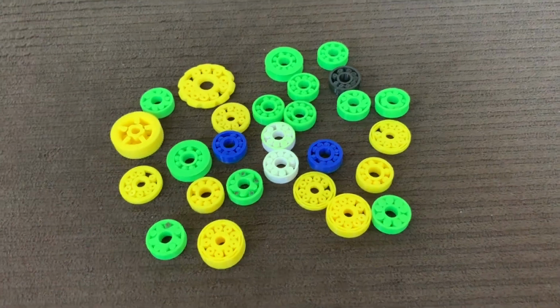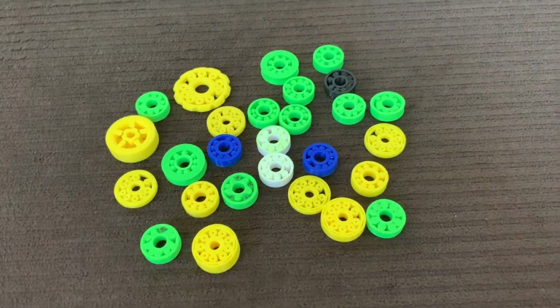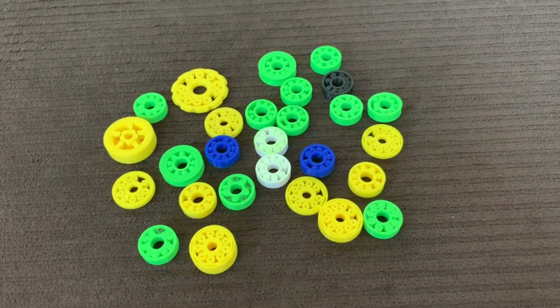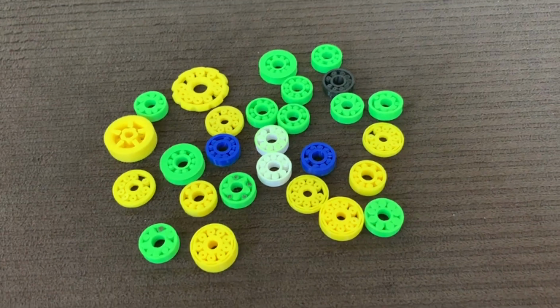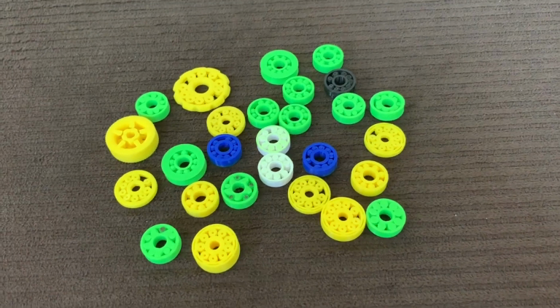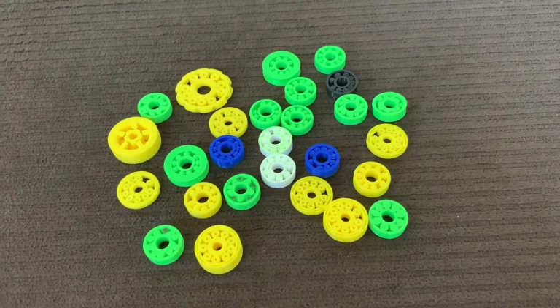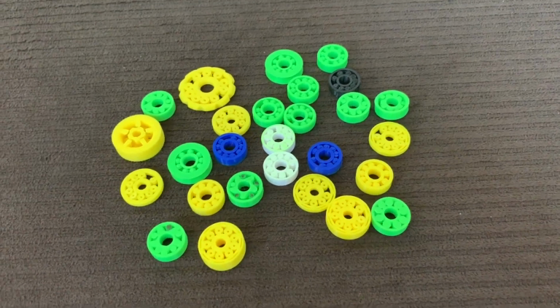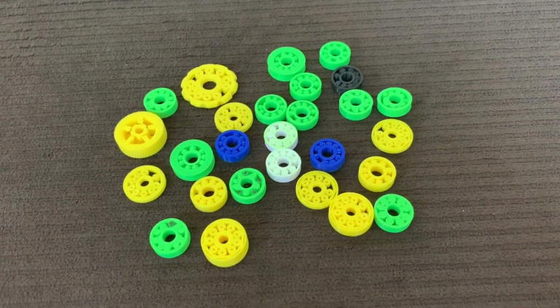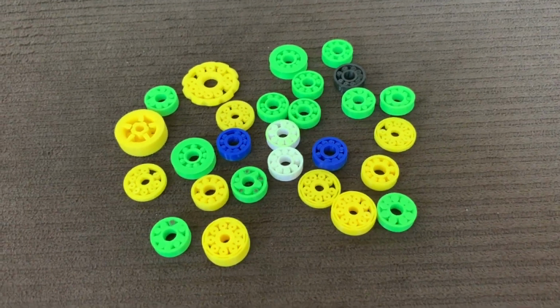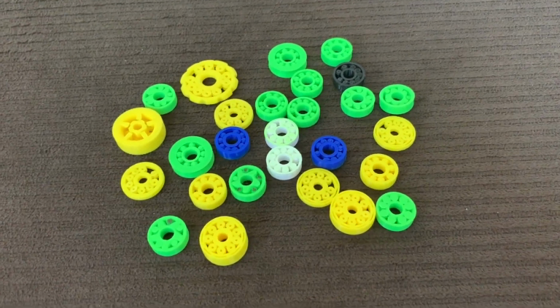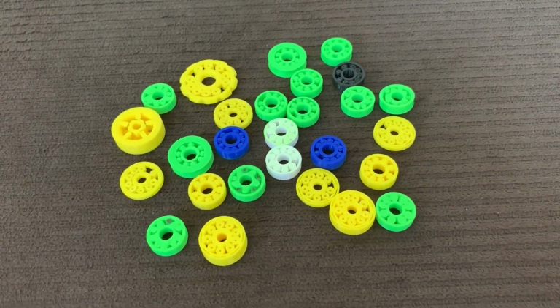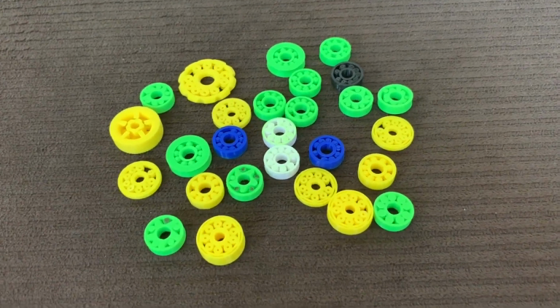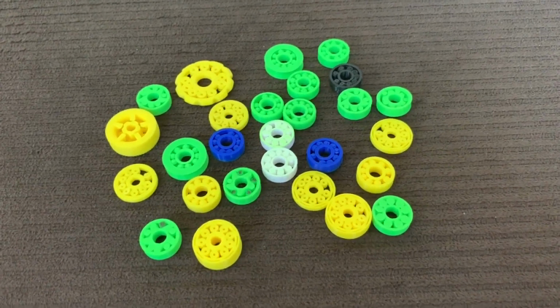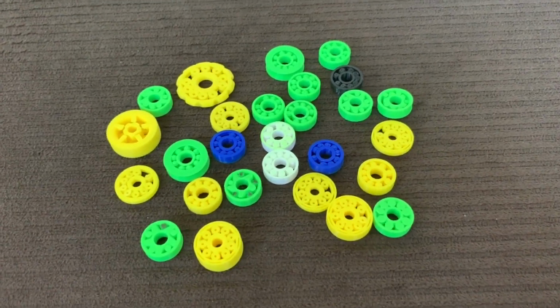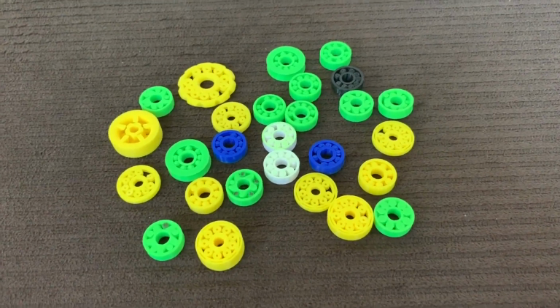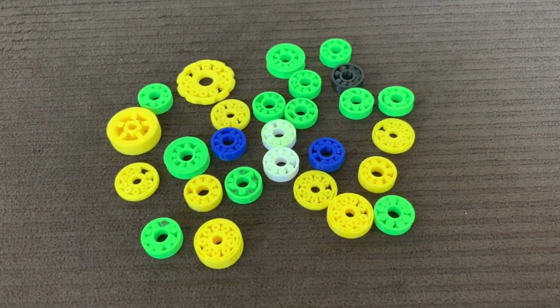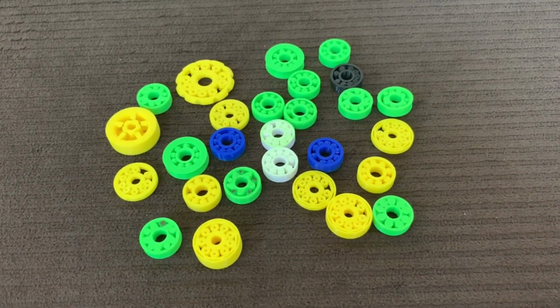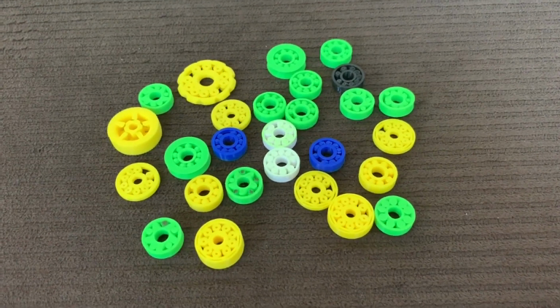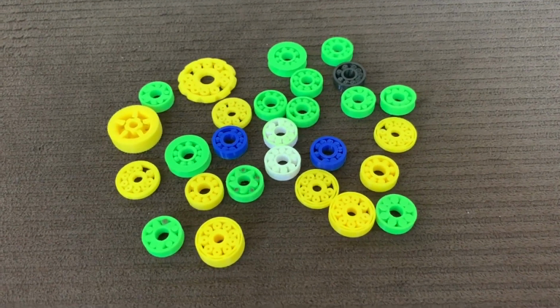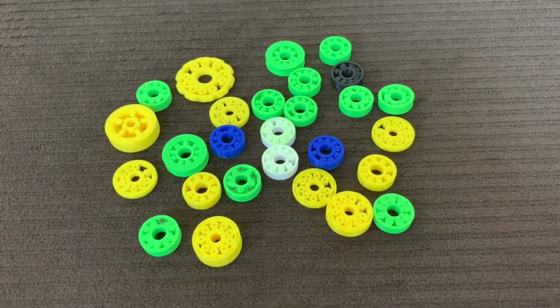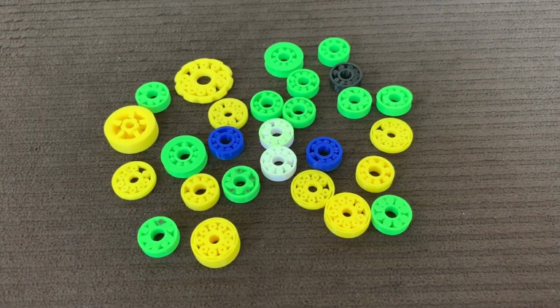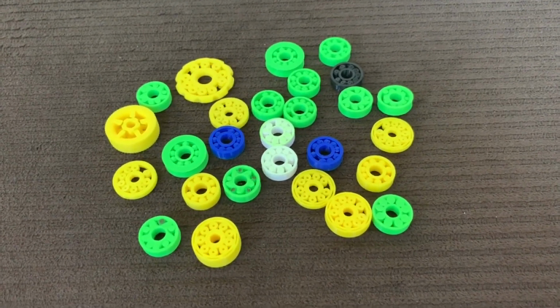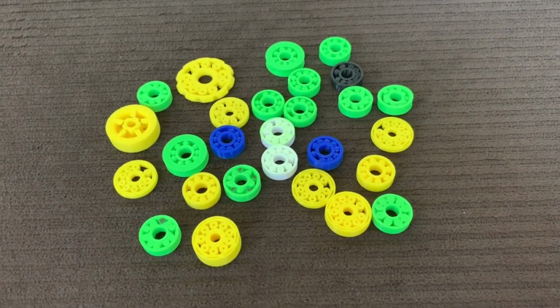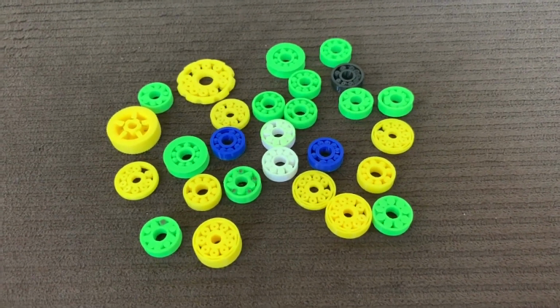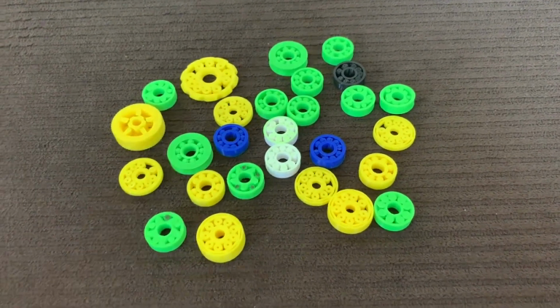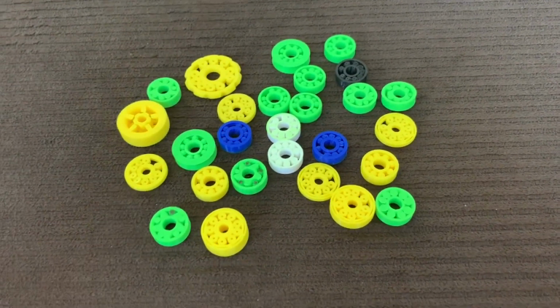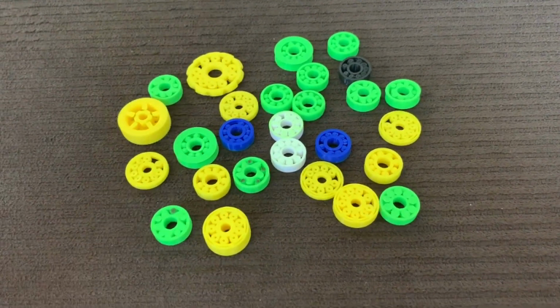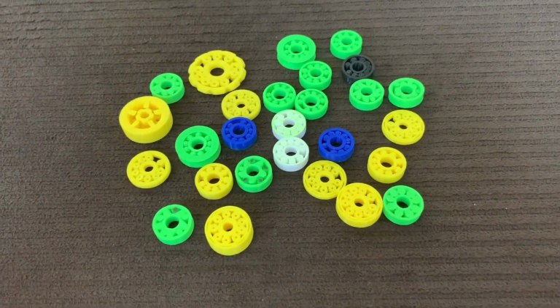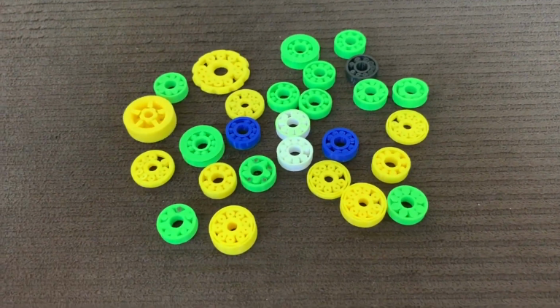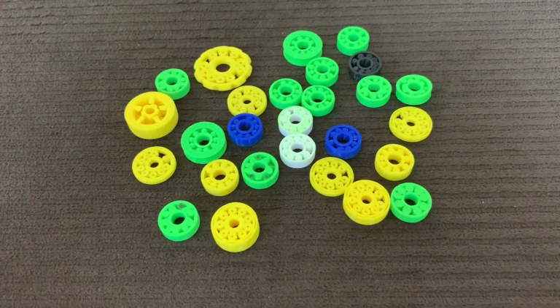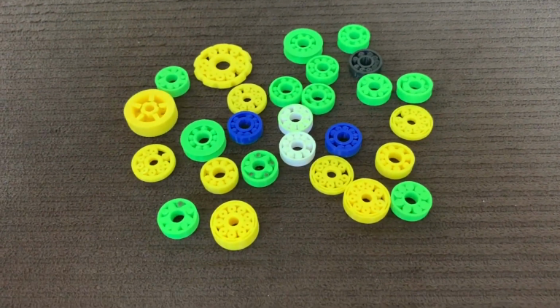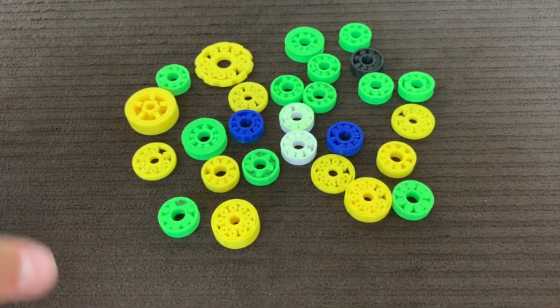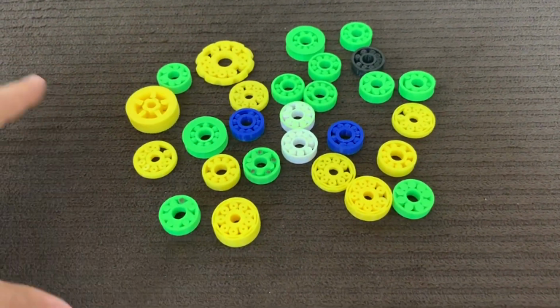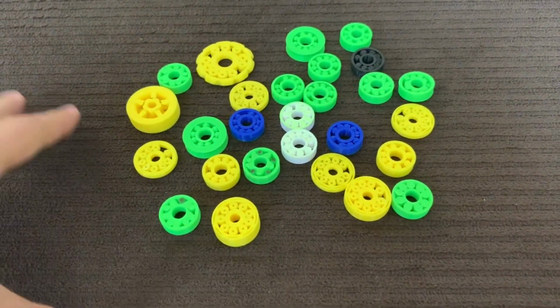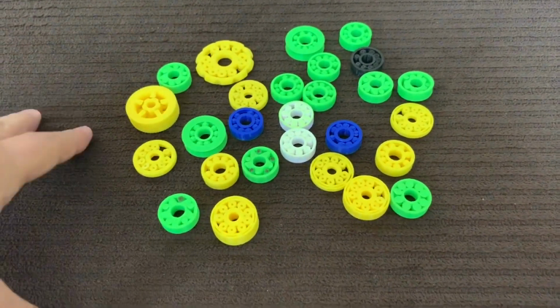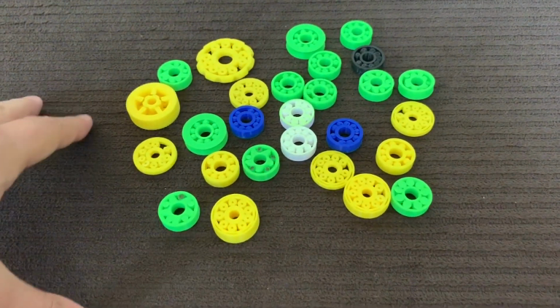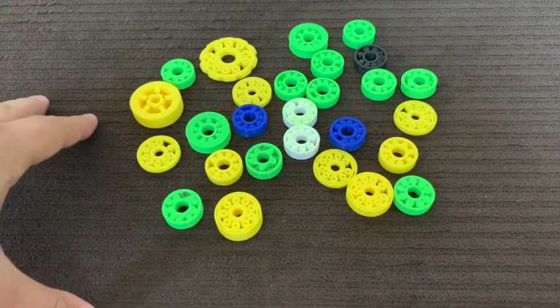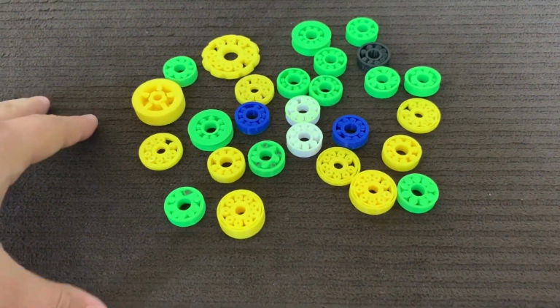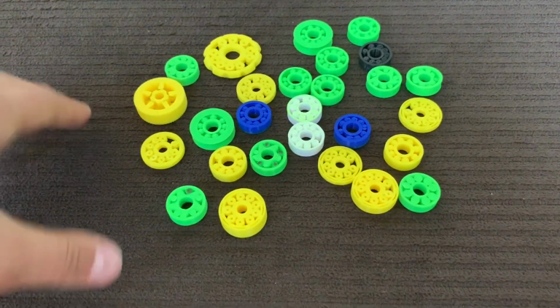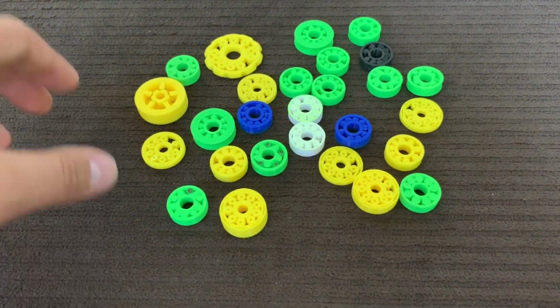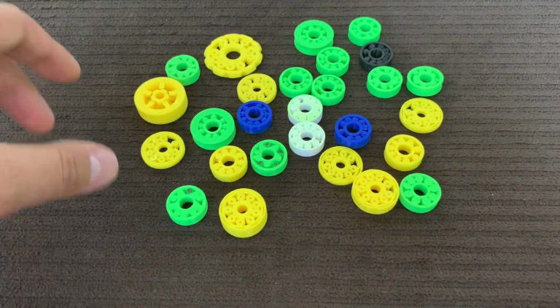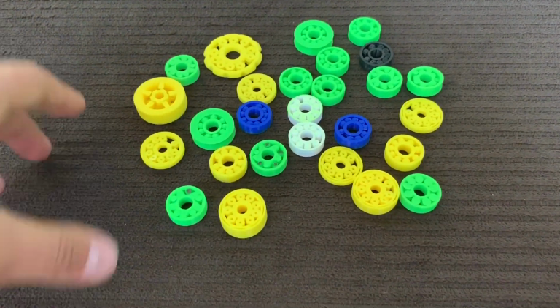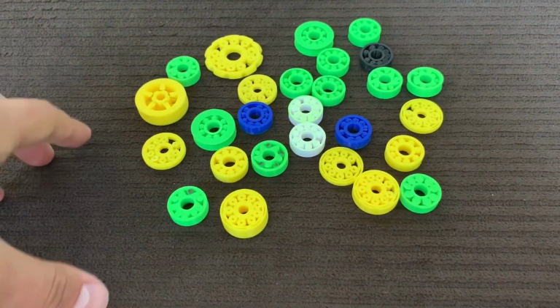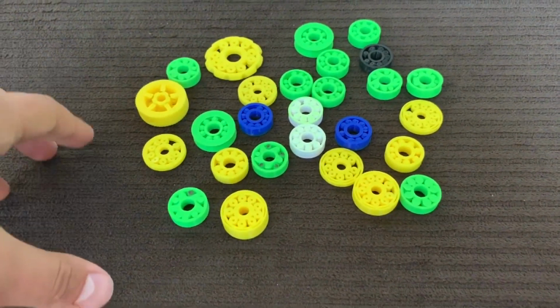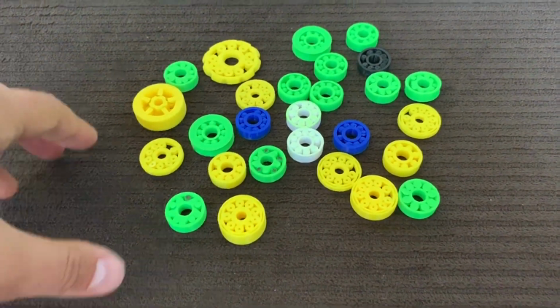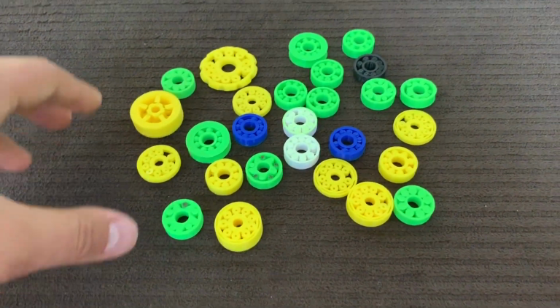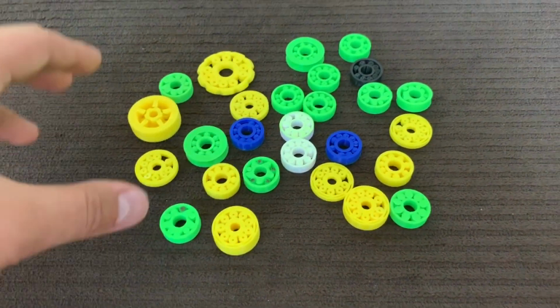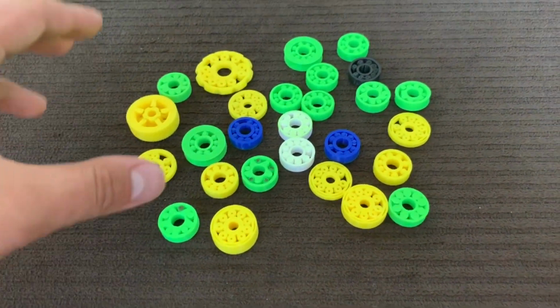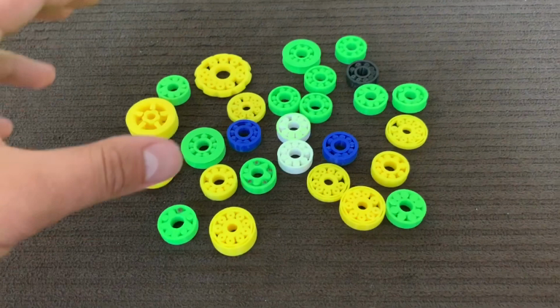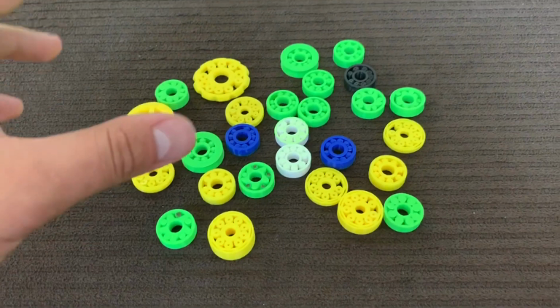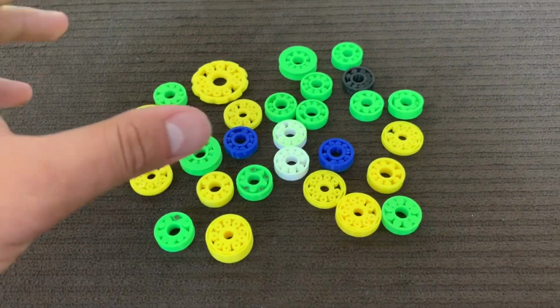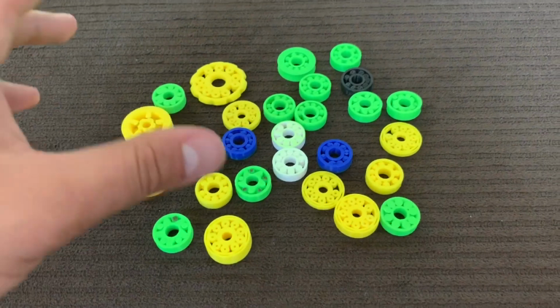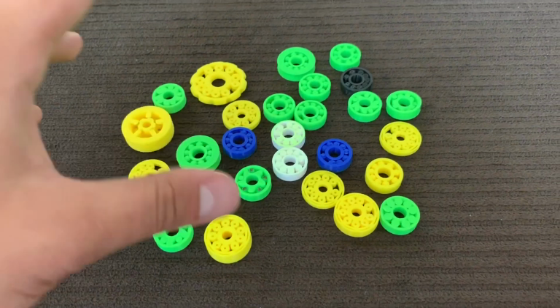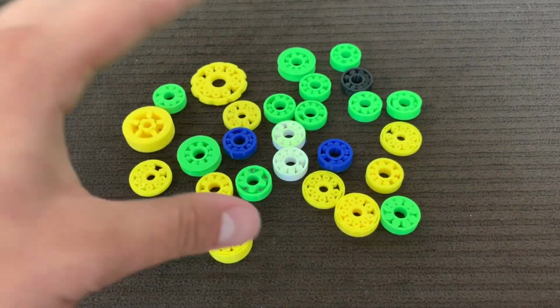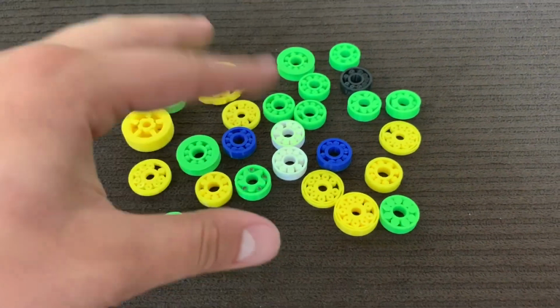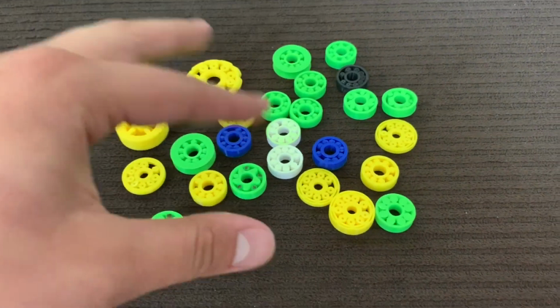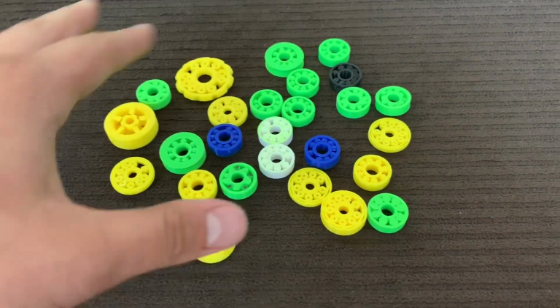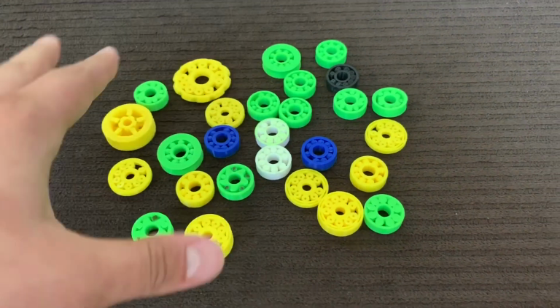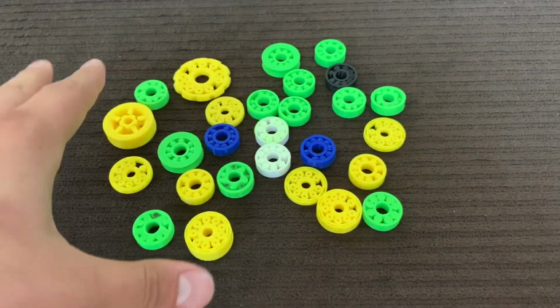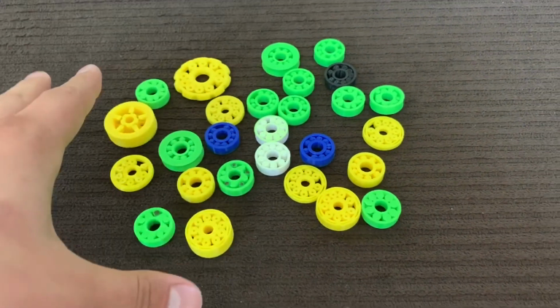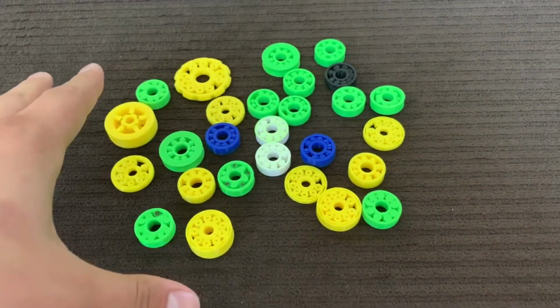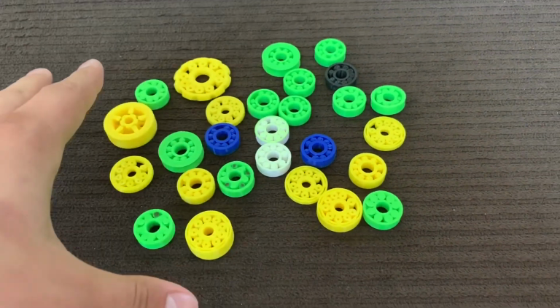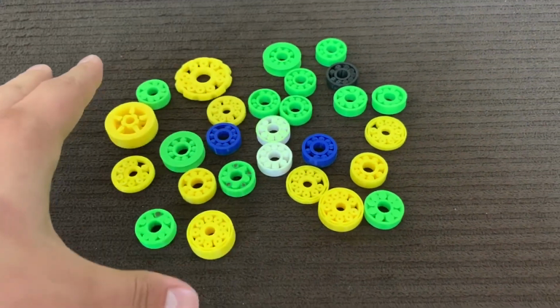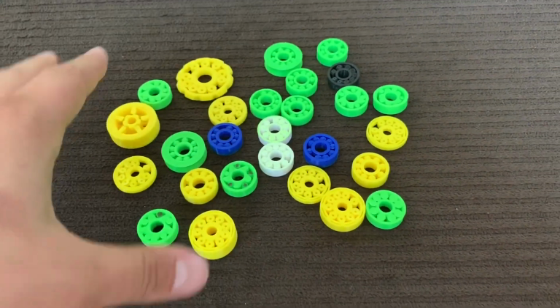Hey YouTube, welcome to another video with Drewbrew. I know if you've been watching this channel, you probably have seen a lot of bearings by now.